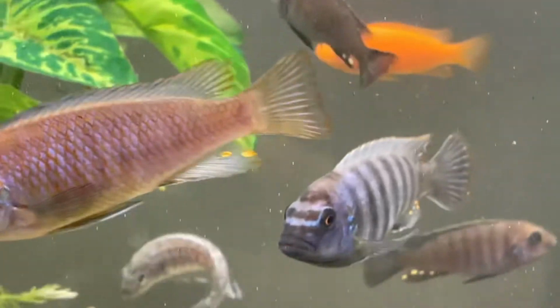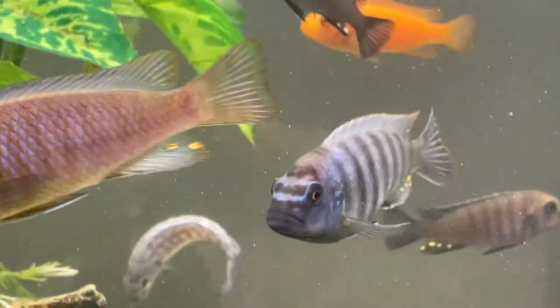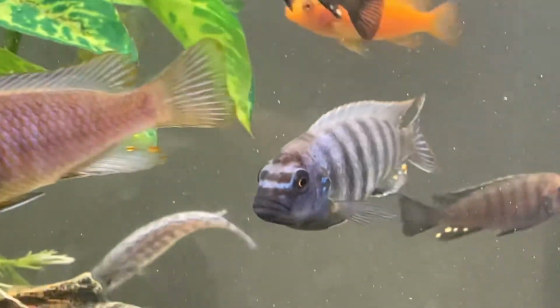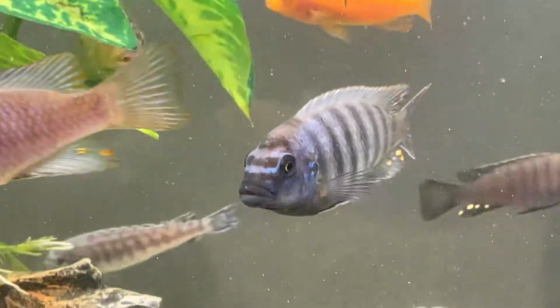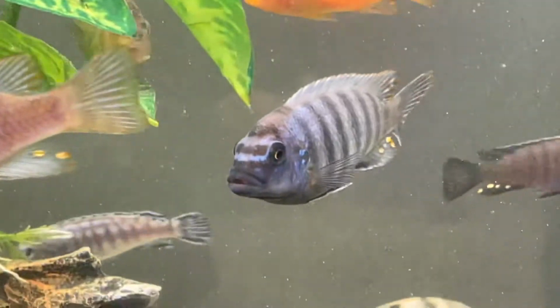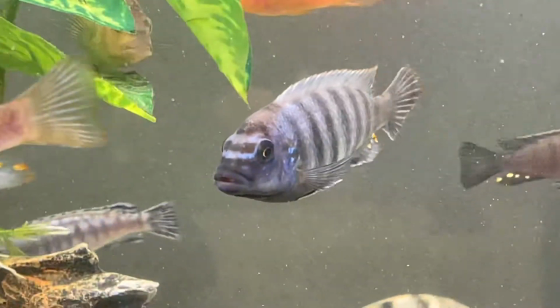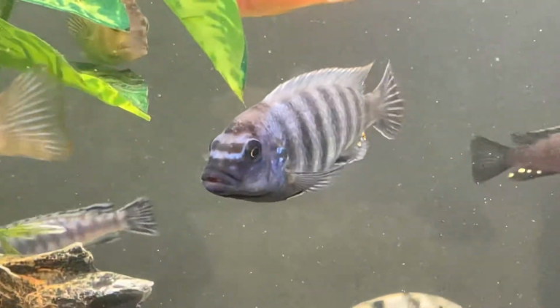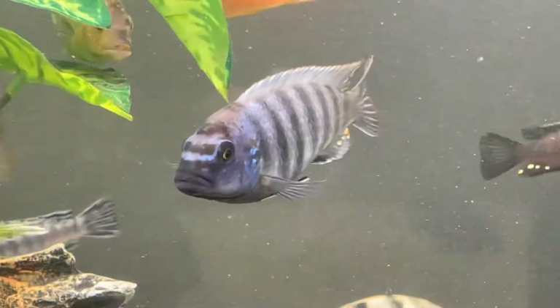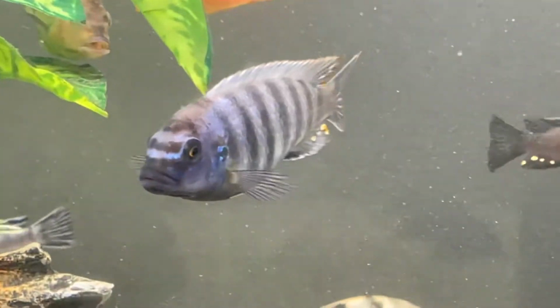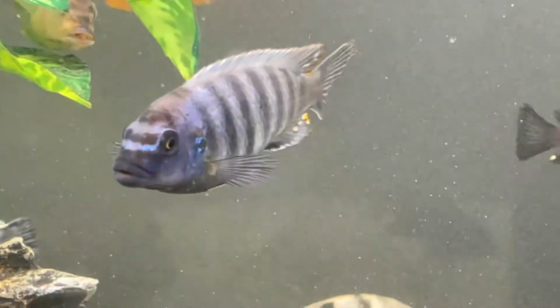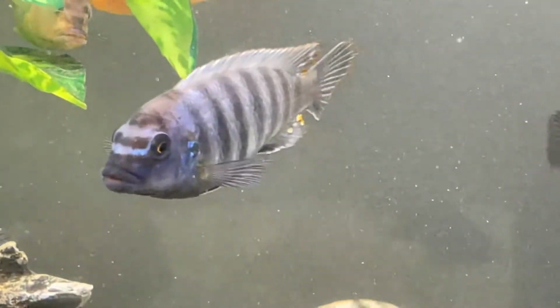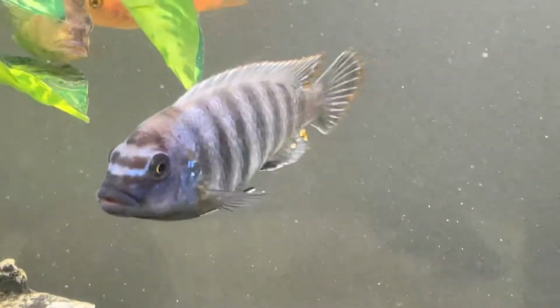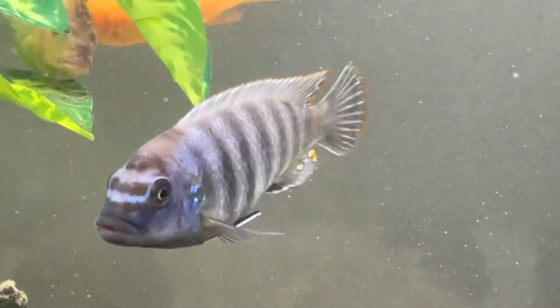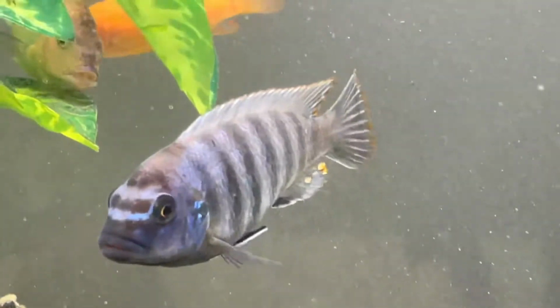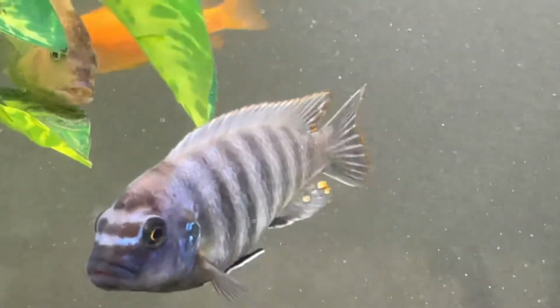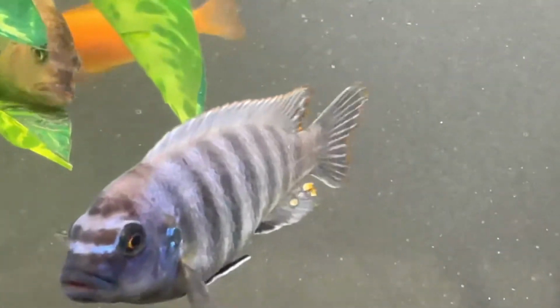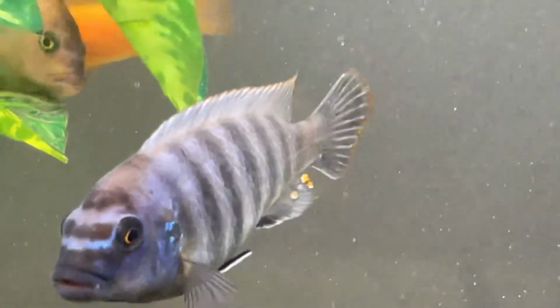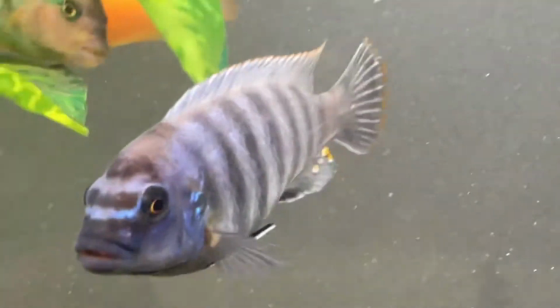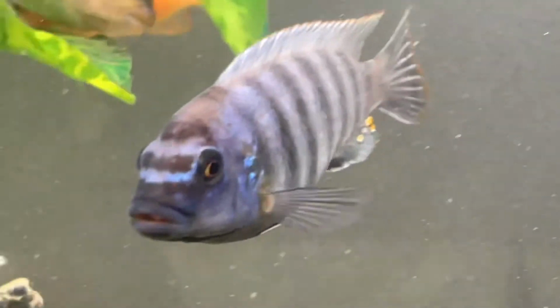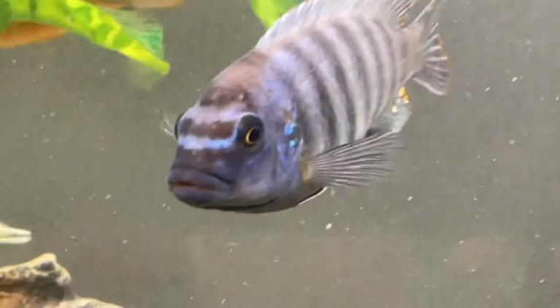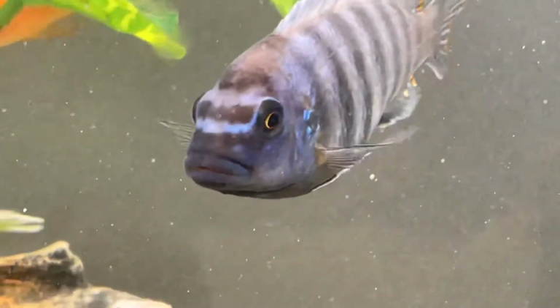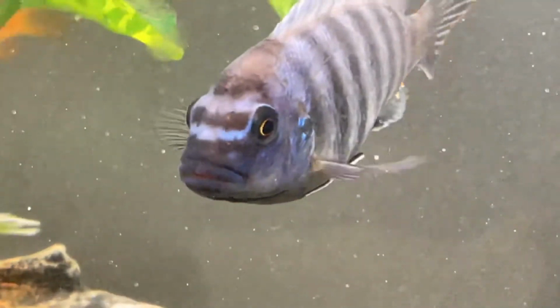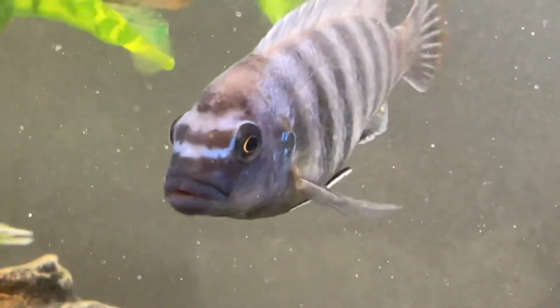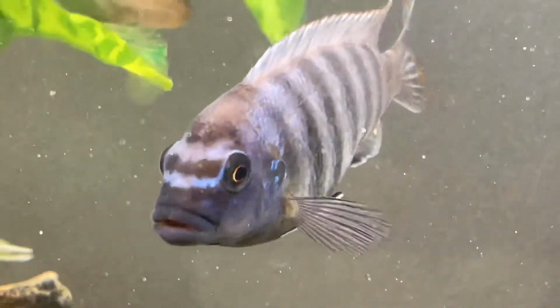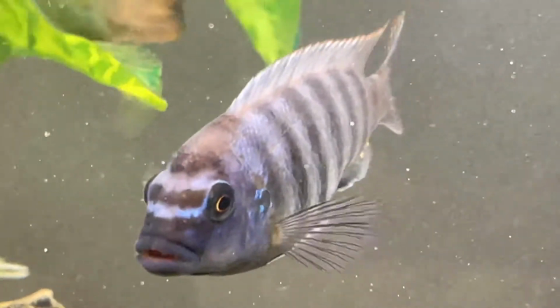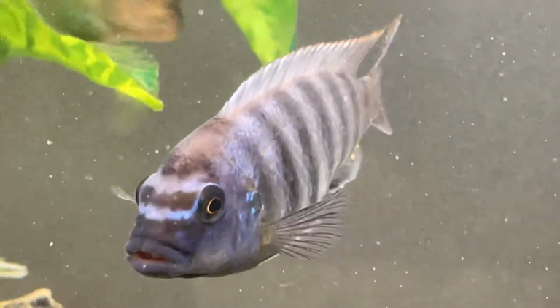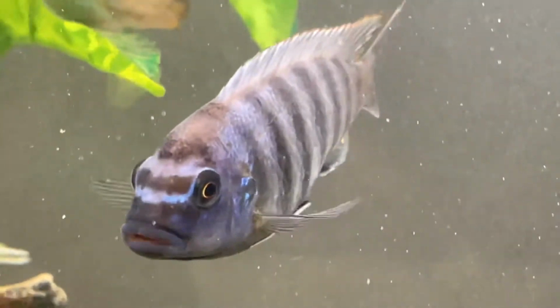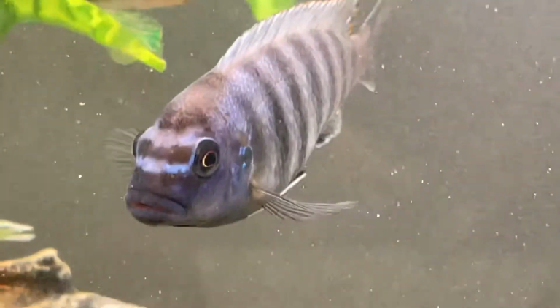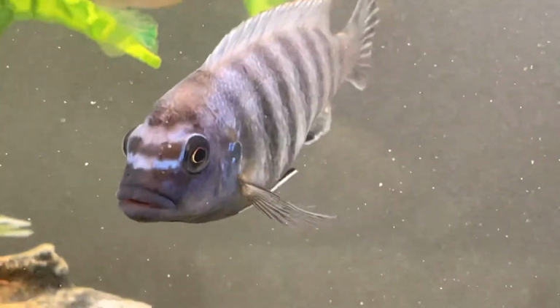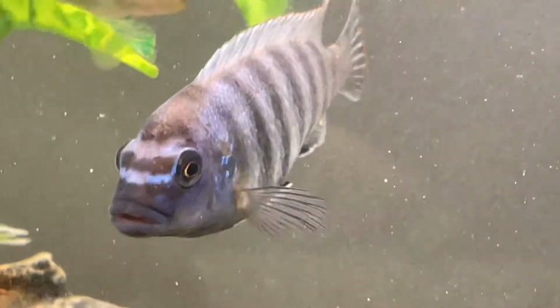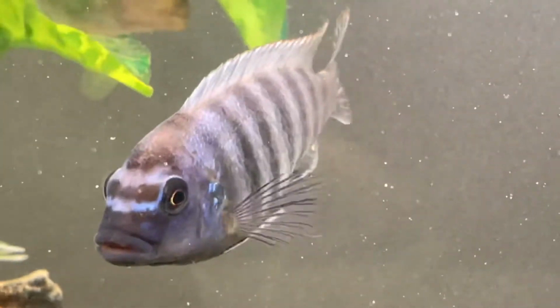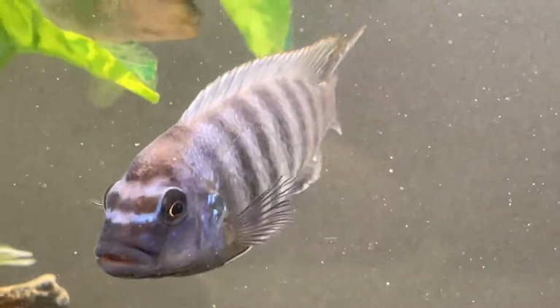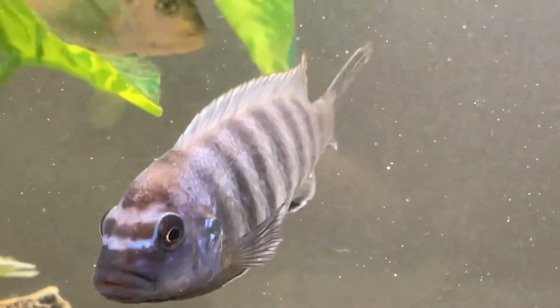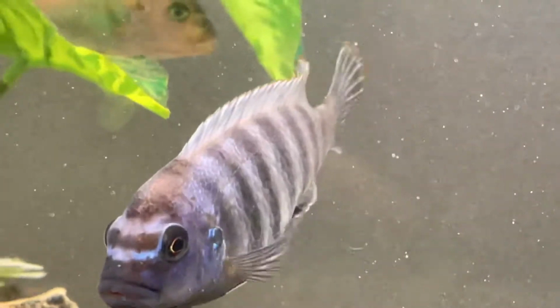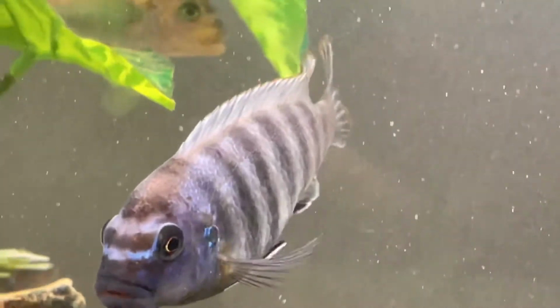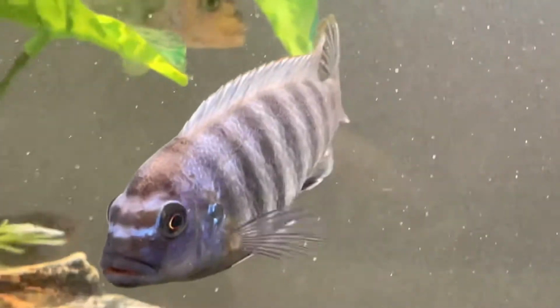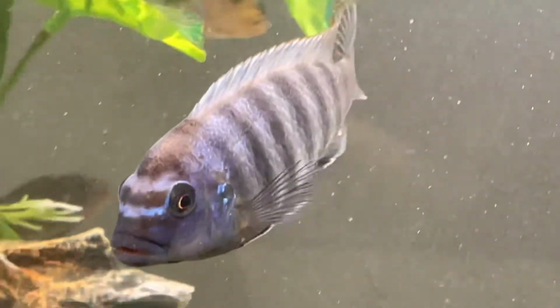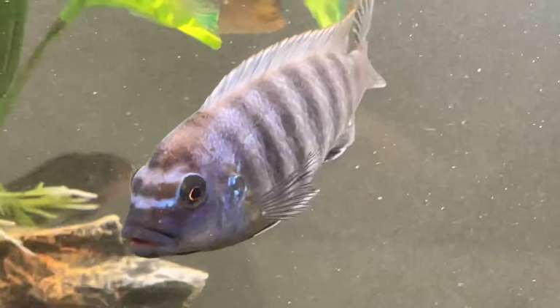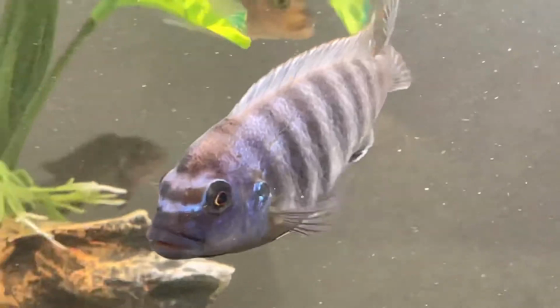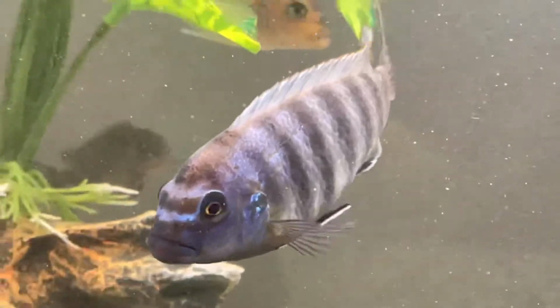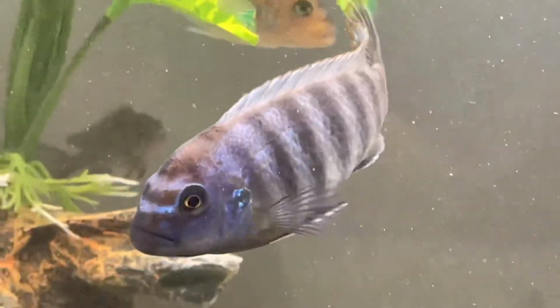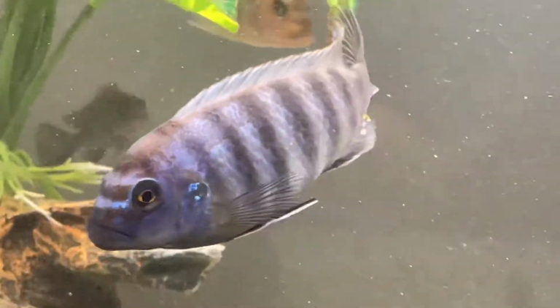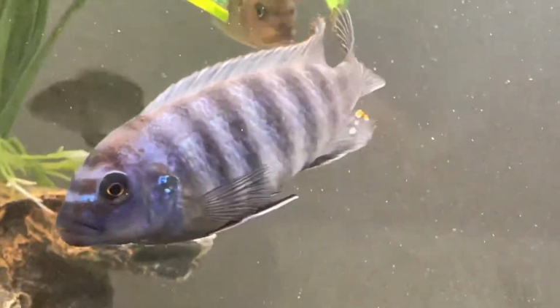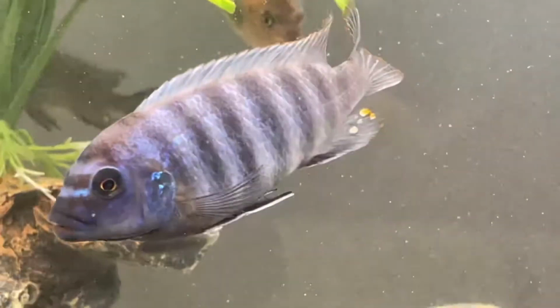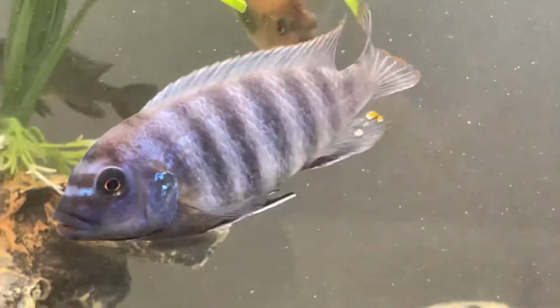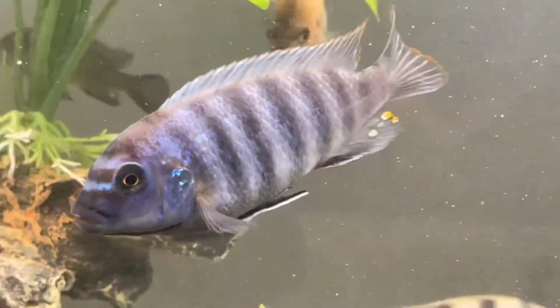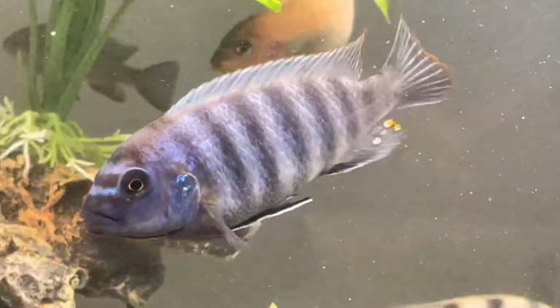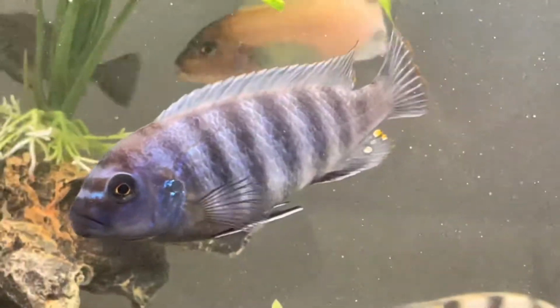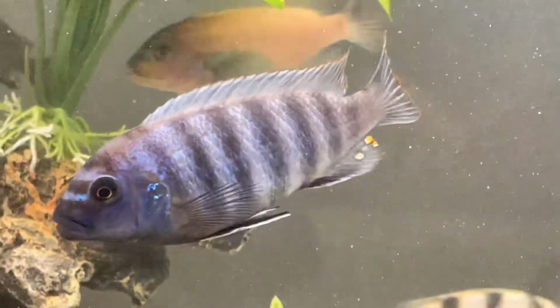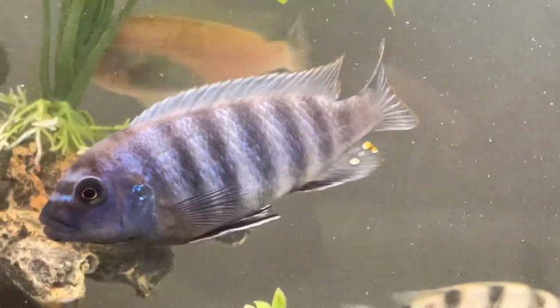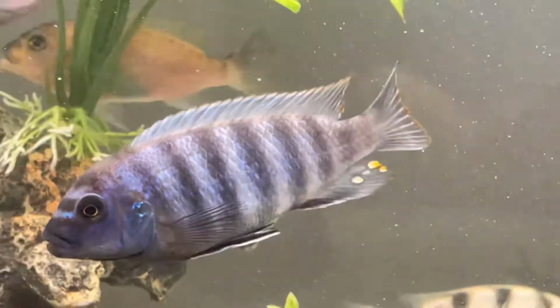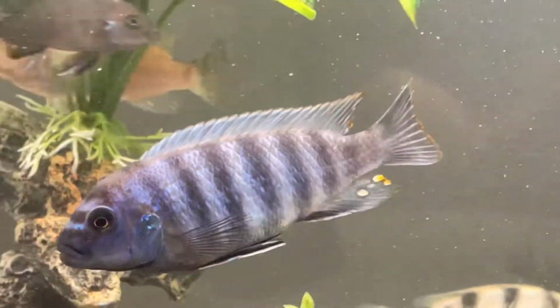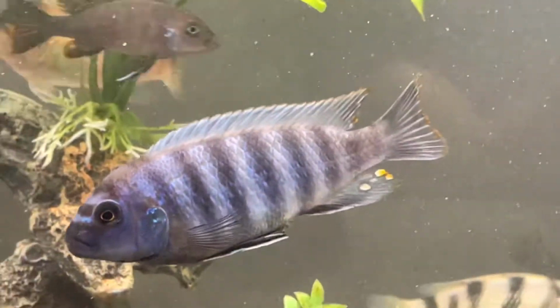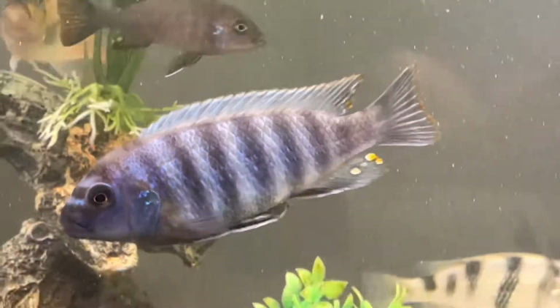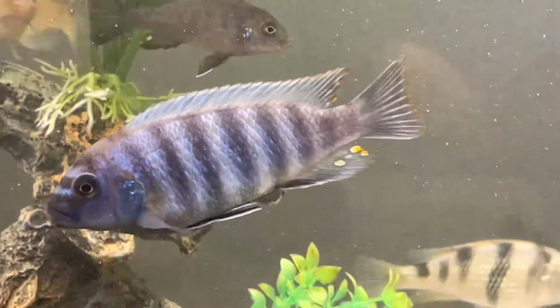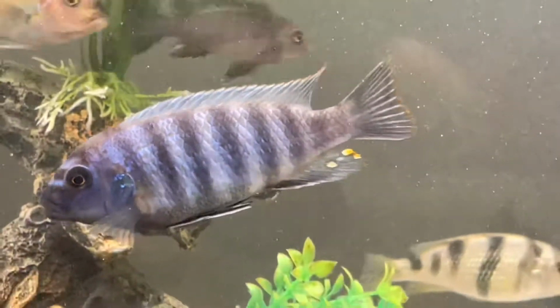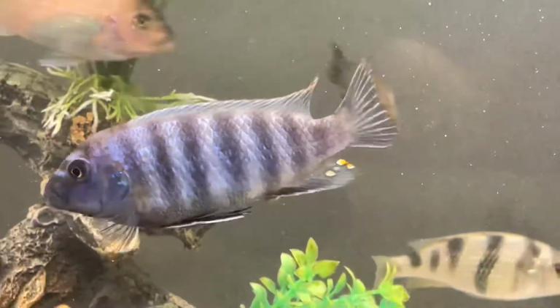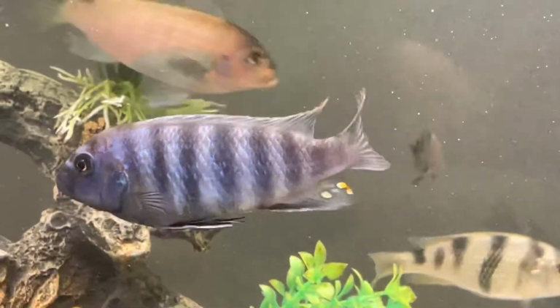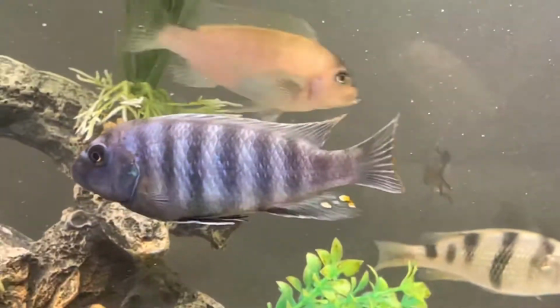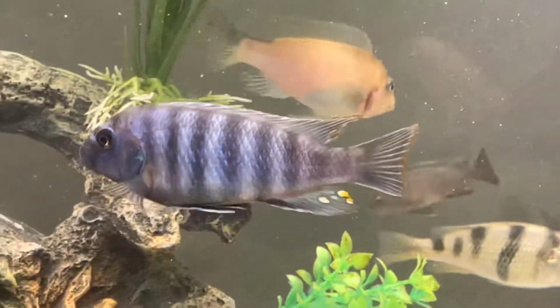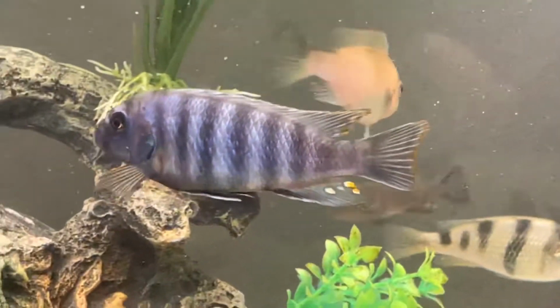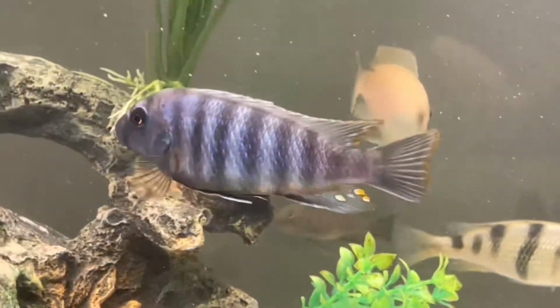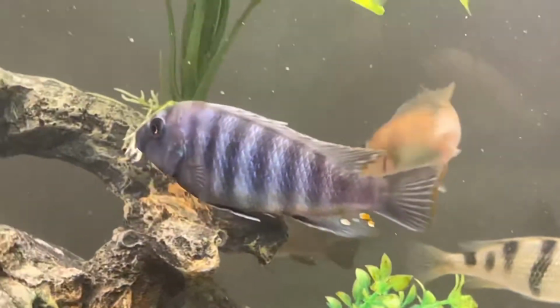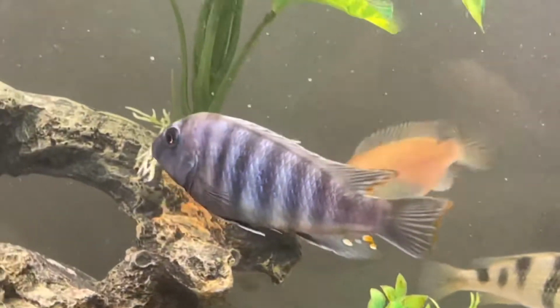This guy here is one of the fish whose species name I do not know. If anybody does know the name of this fish's species, leave it in the comments — I'd like to know.